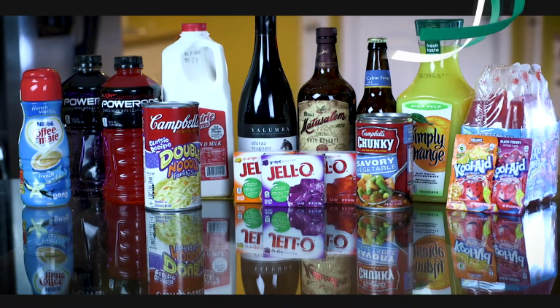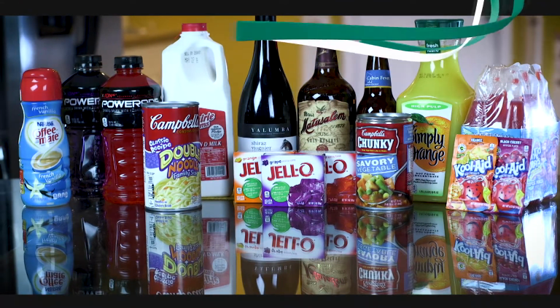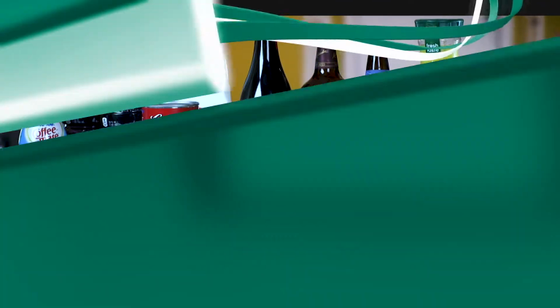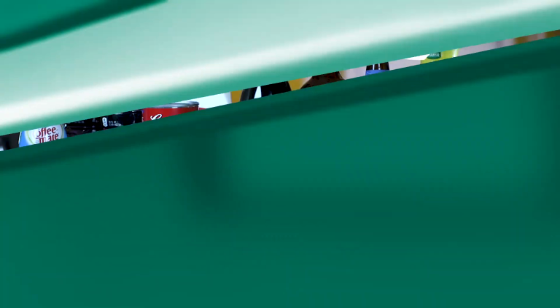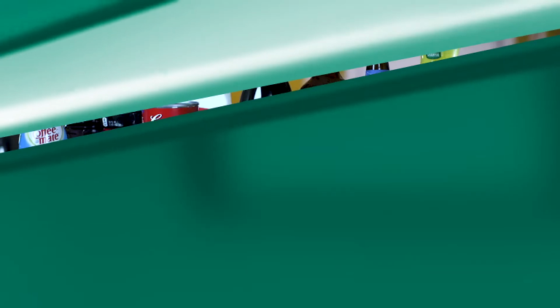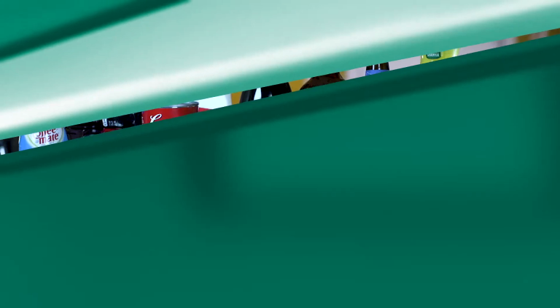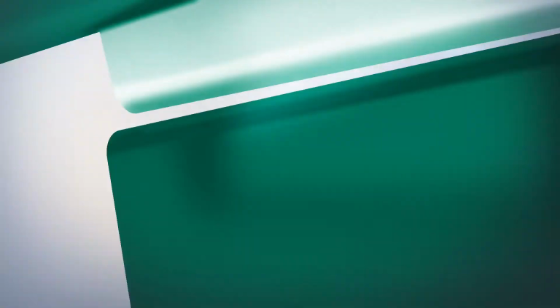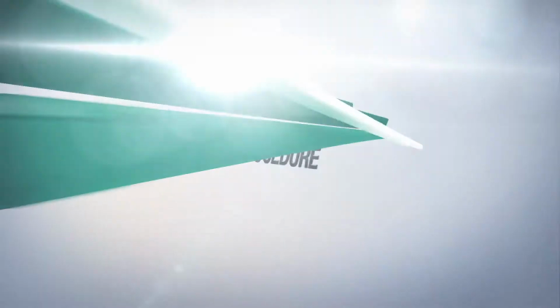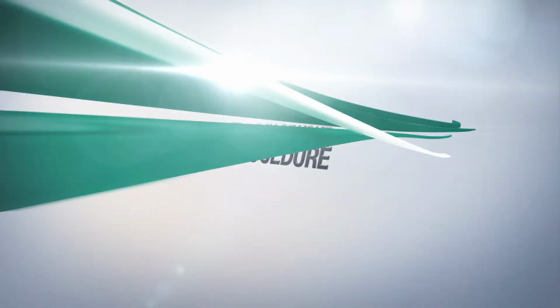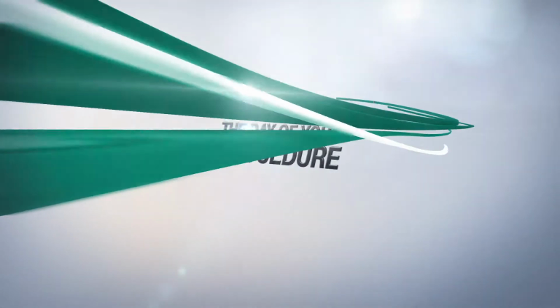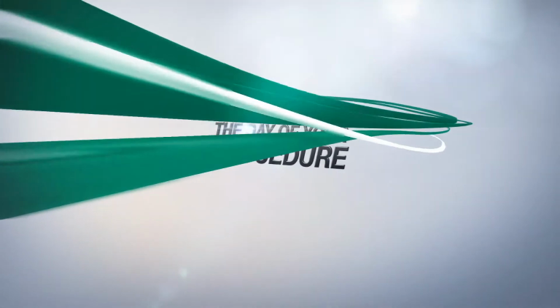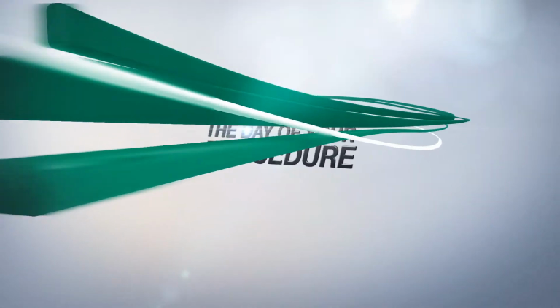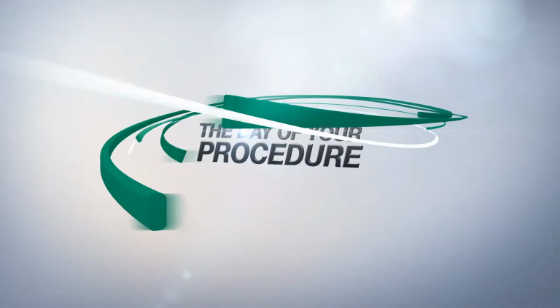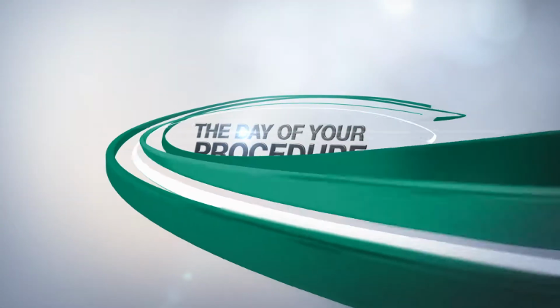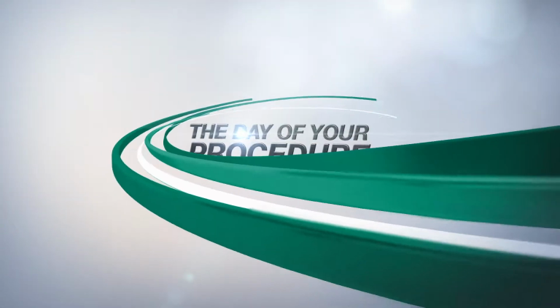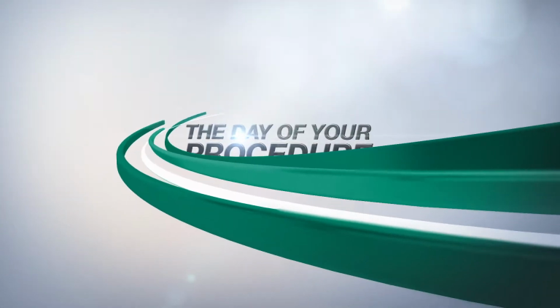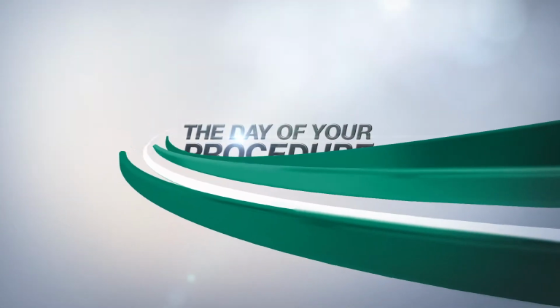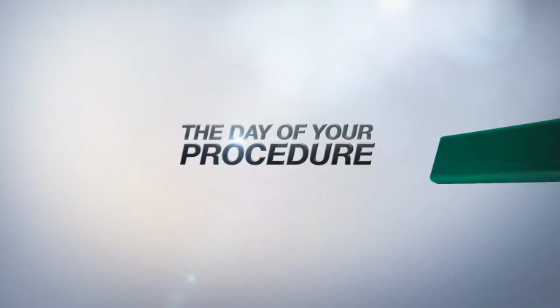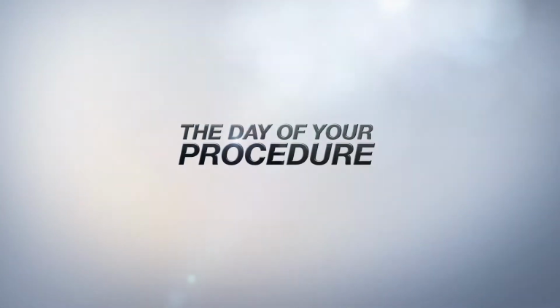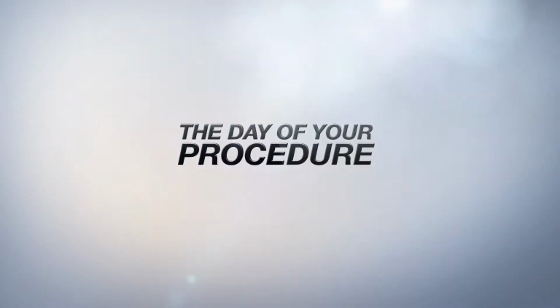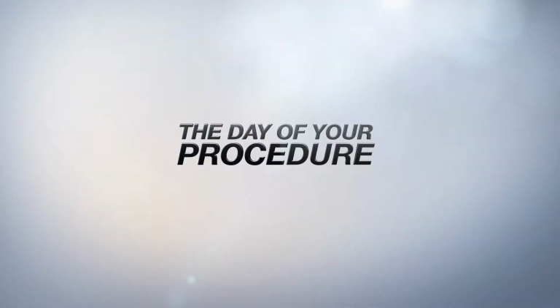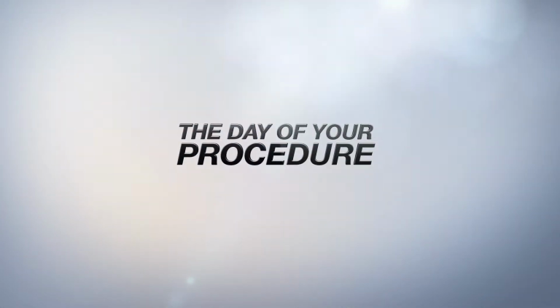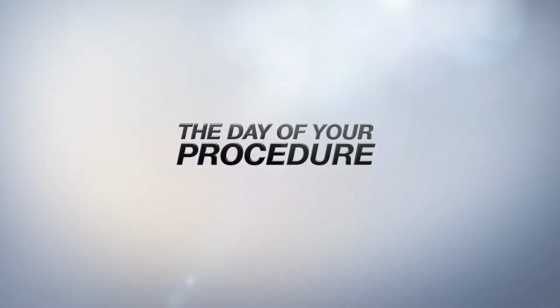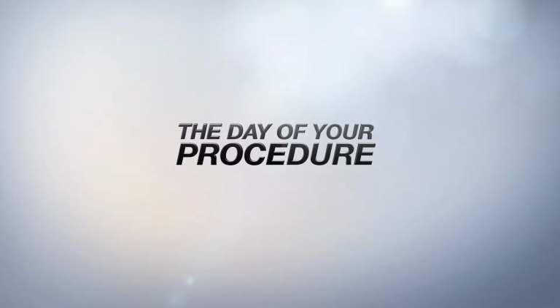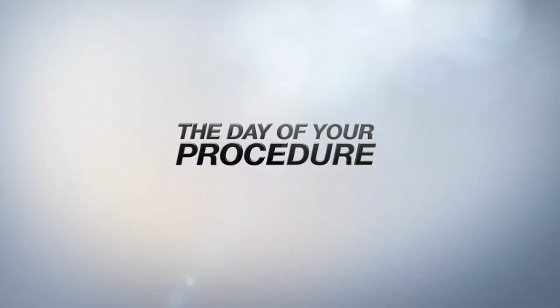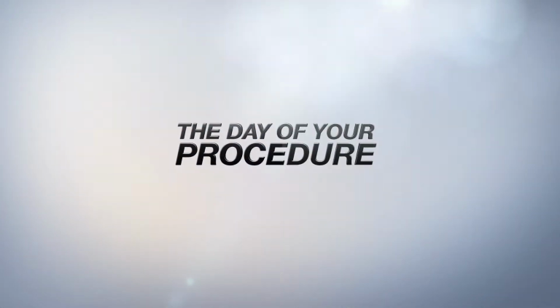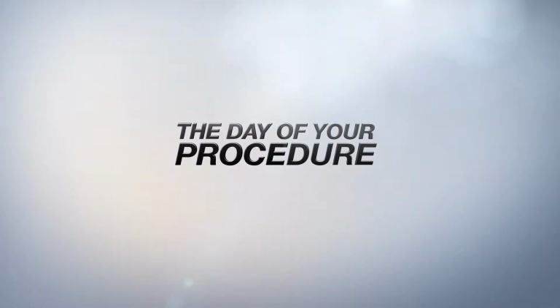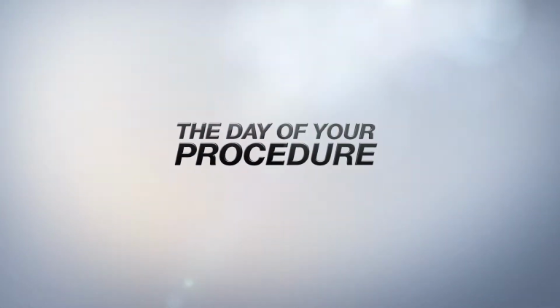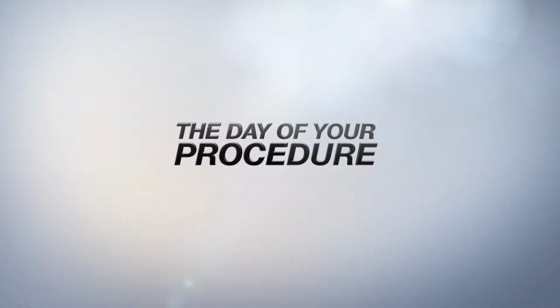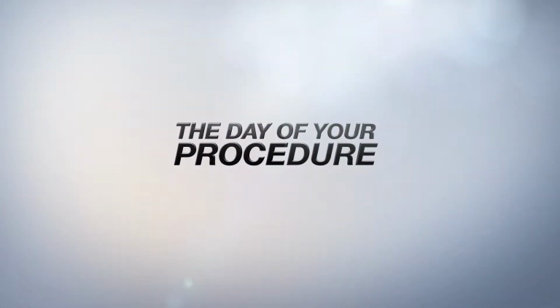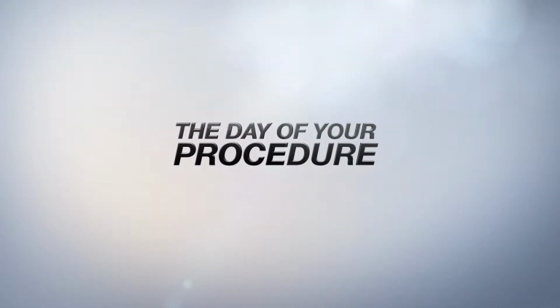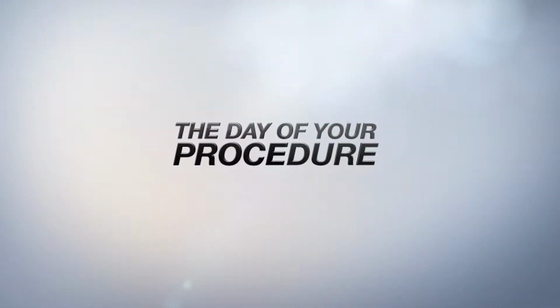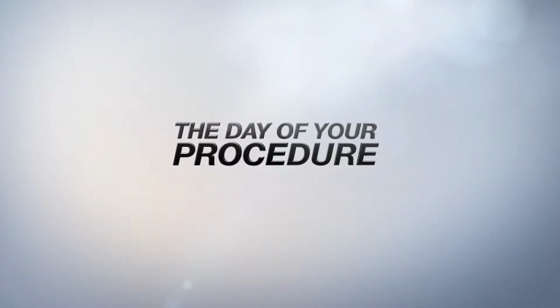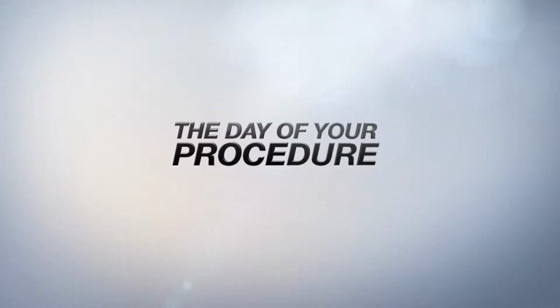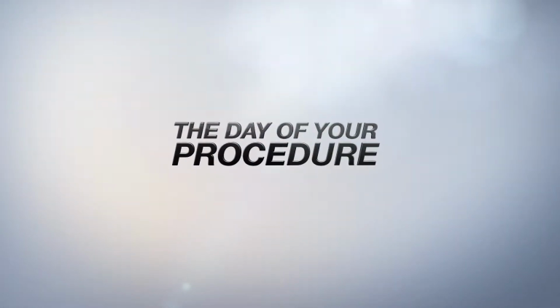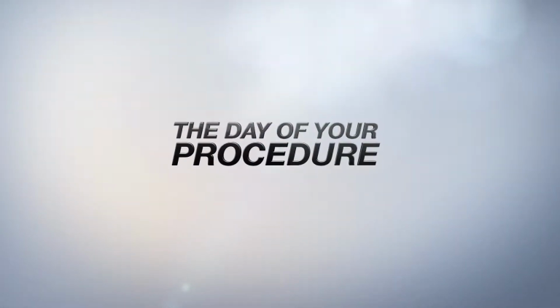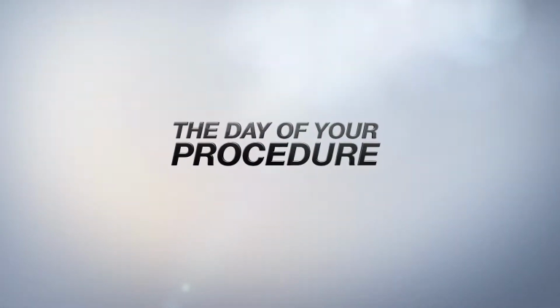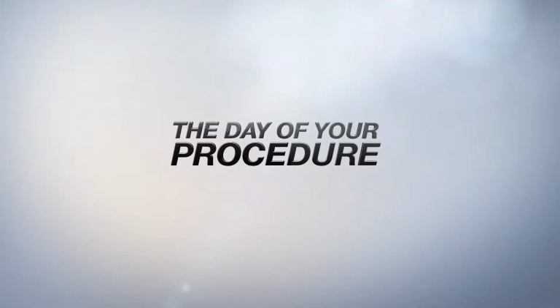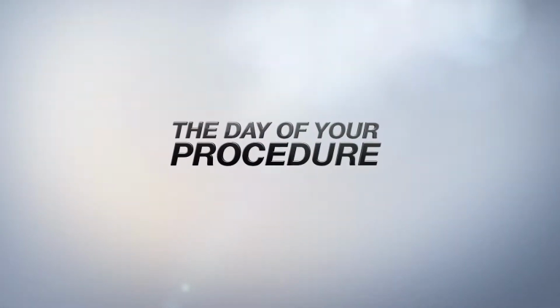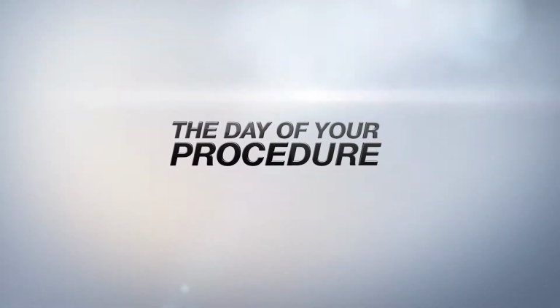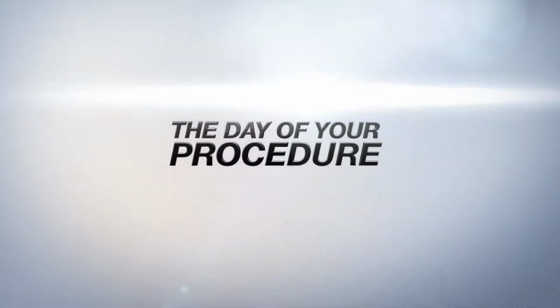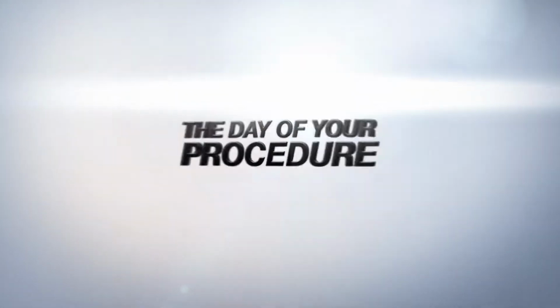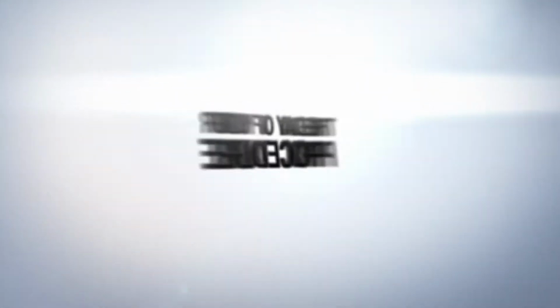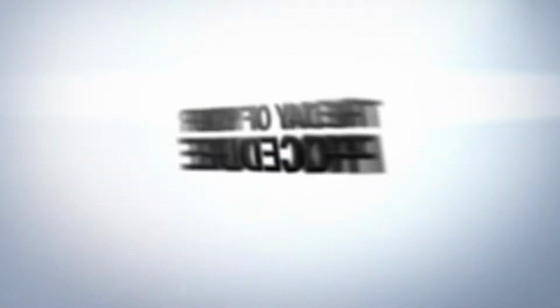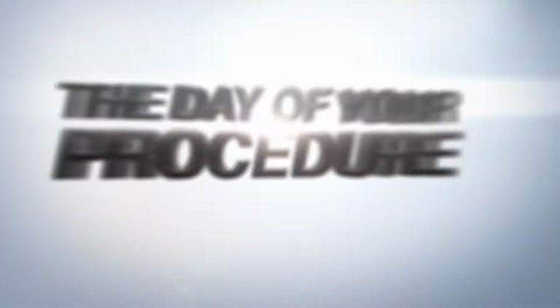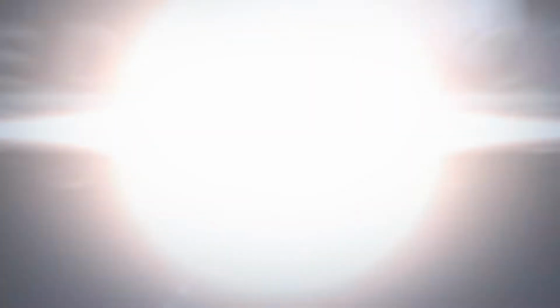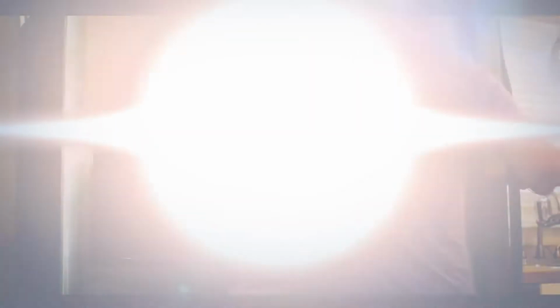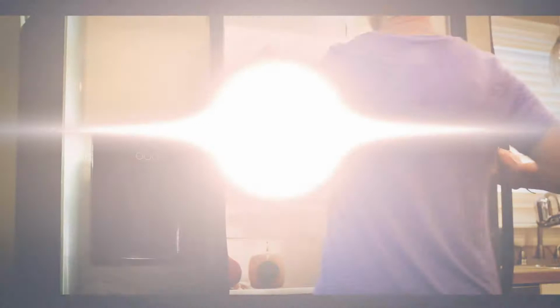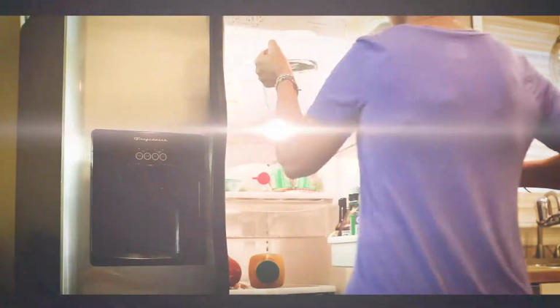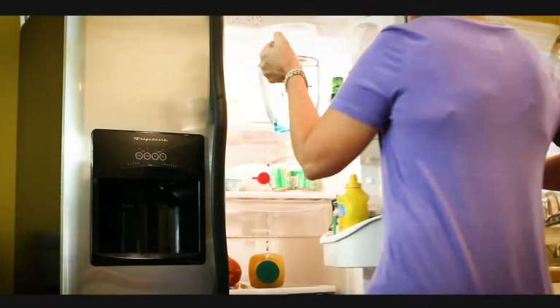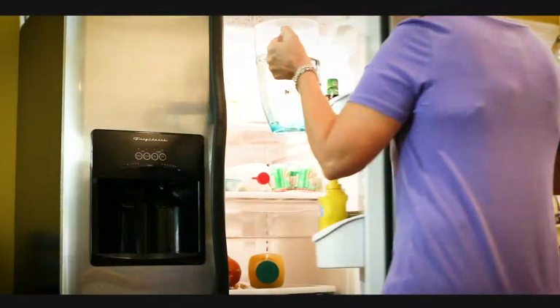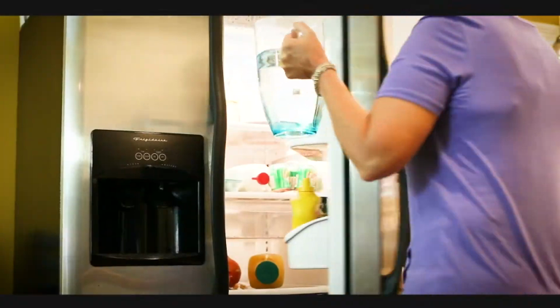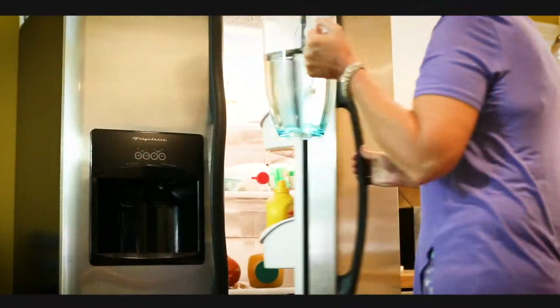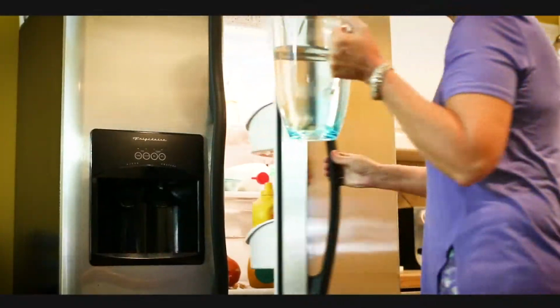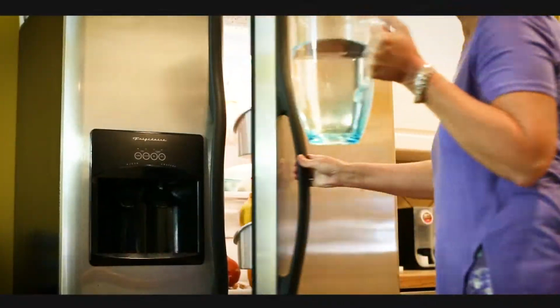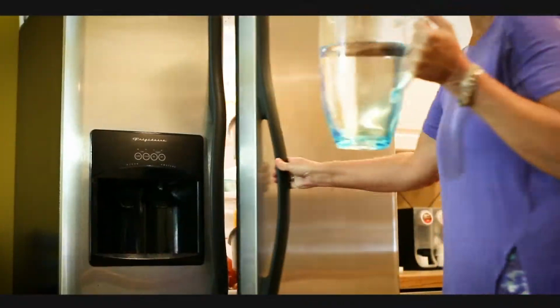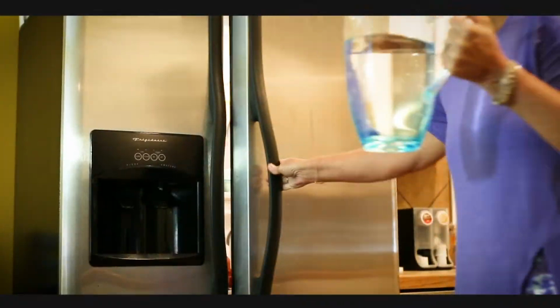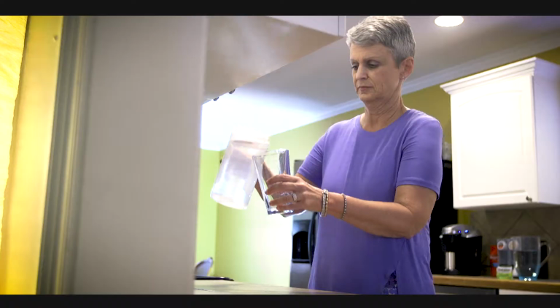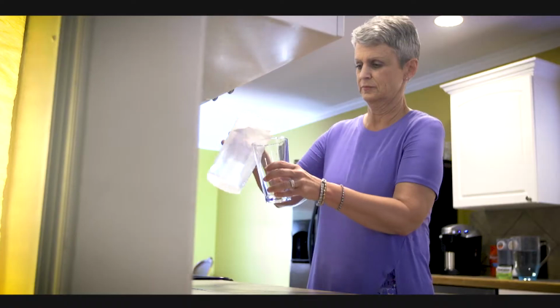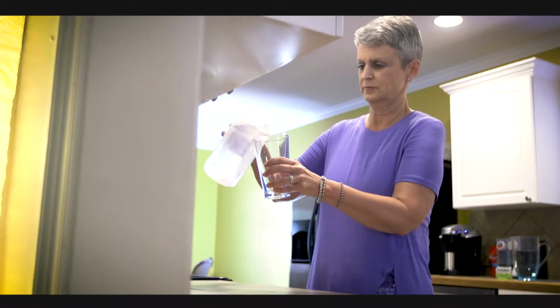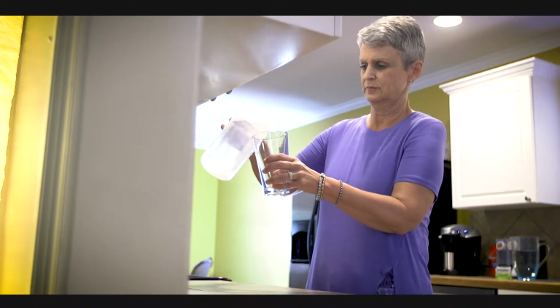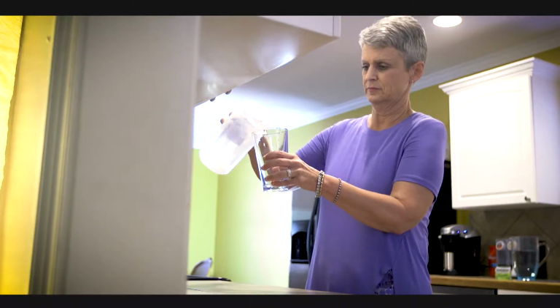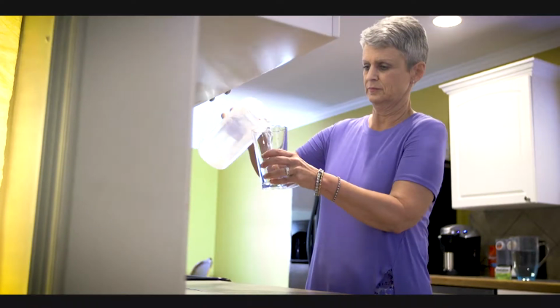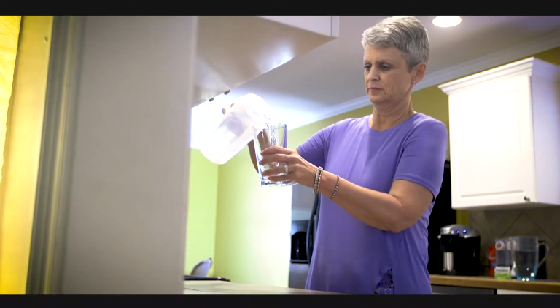Also avoid milk or non-dairy creamers, noodles or vegetables in broth or soup, juices with pulp, and anything that you cannot see through. One day before your colonoscopy, begin drinking a clear liquid diet and drink at least eight glasses of water during the day to avoid dehydration.